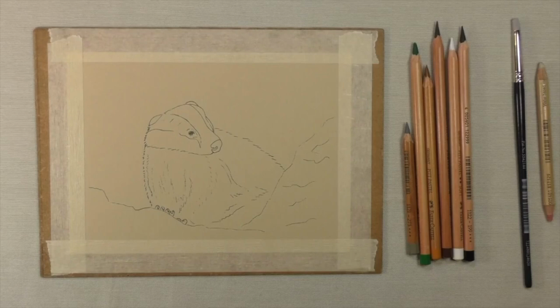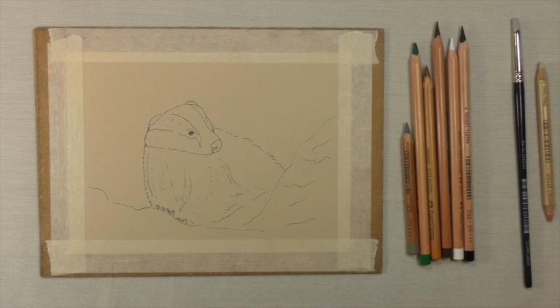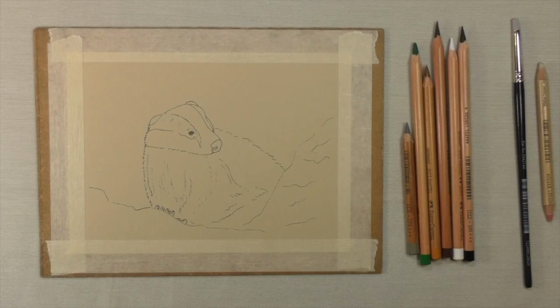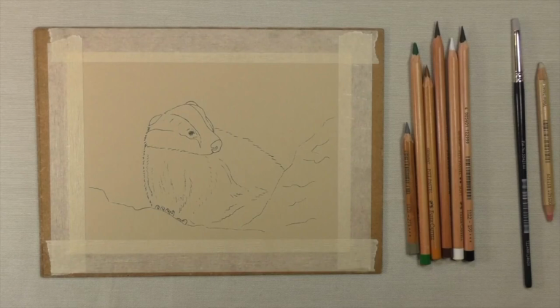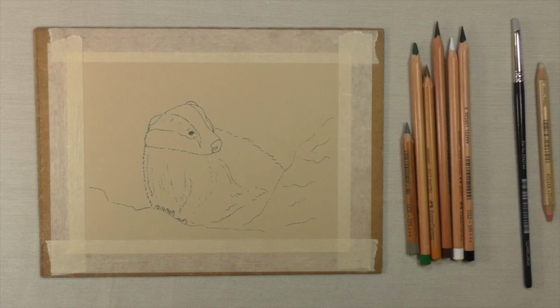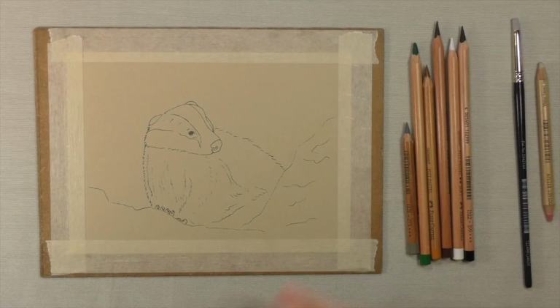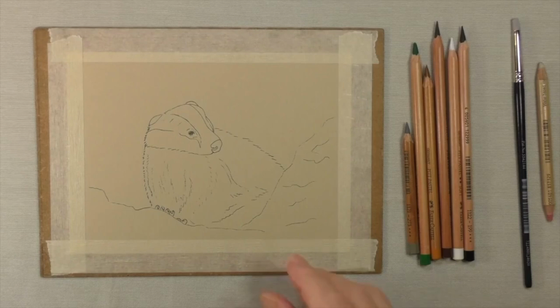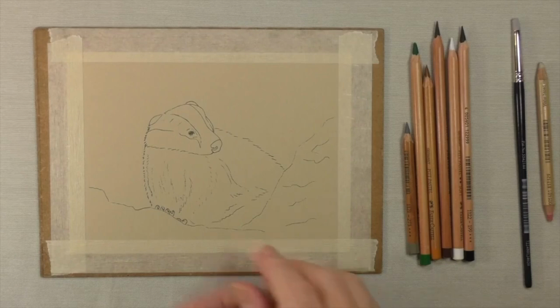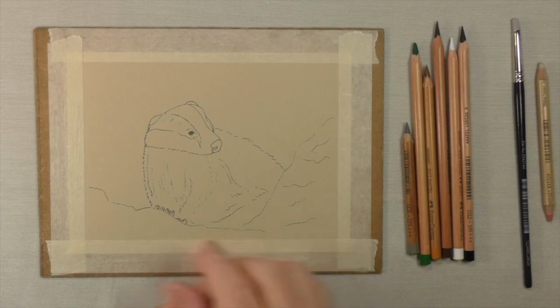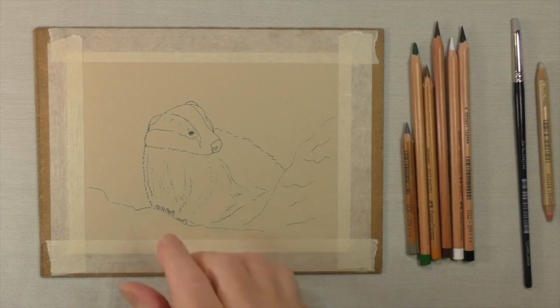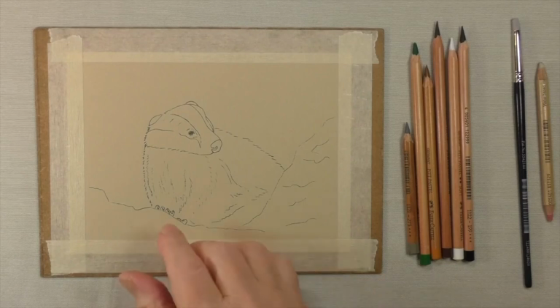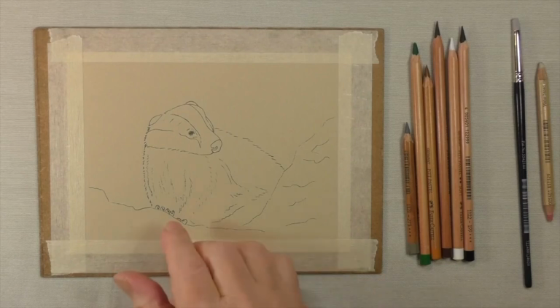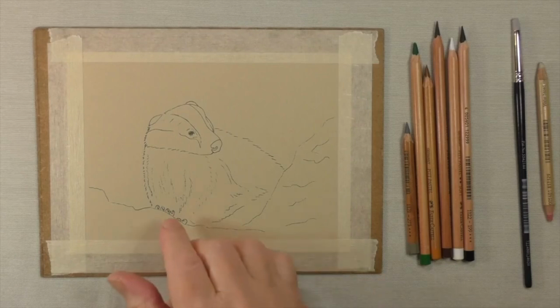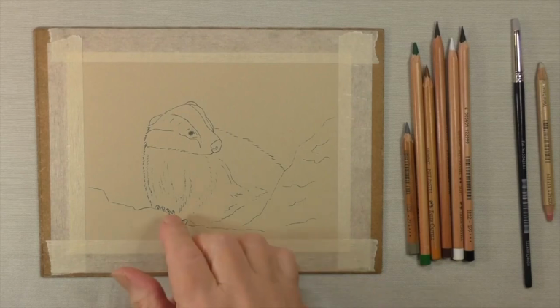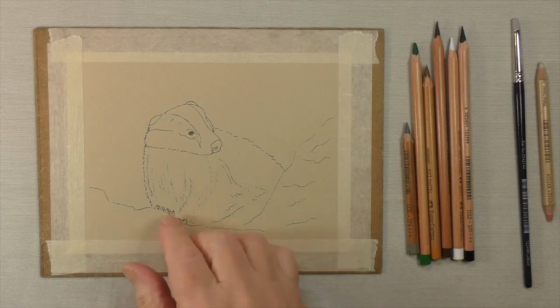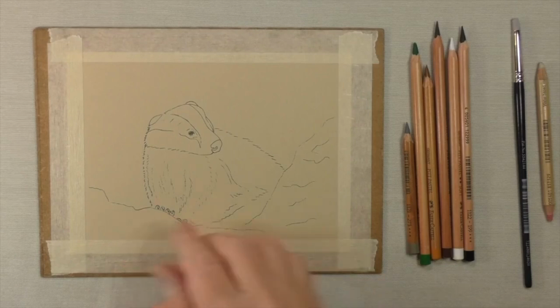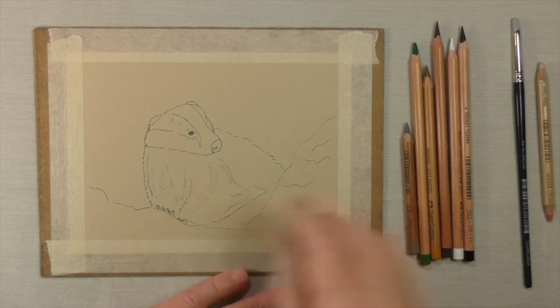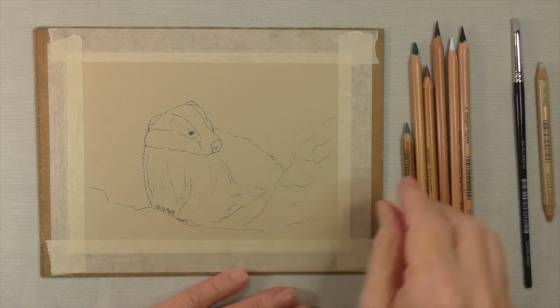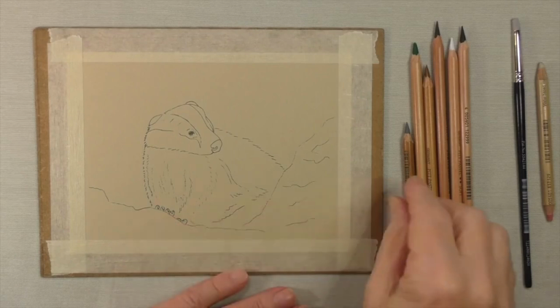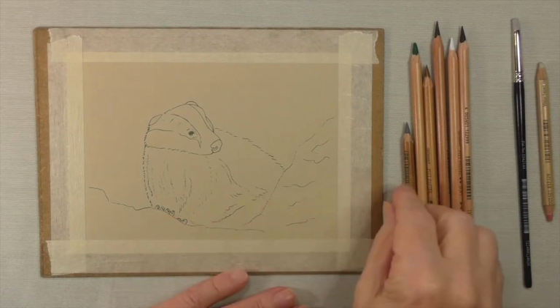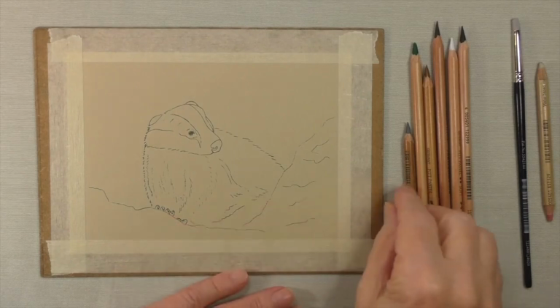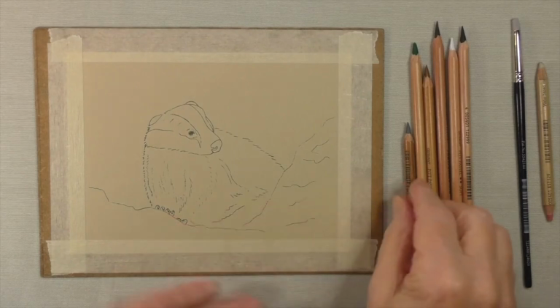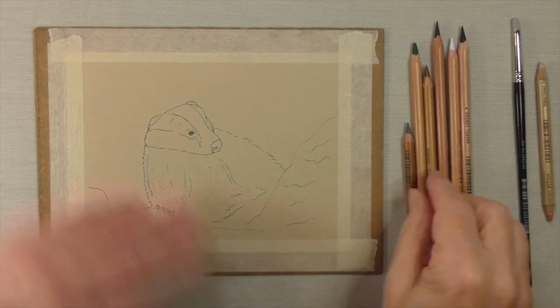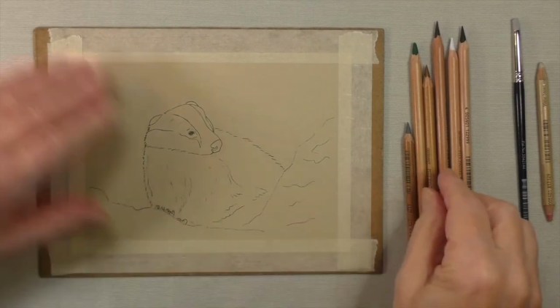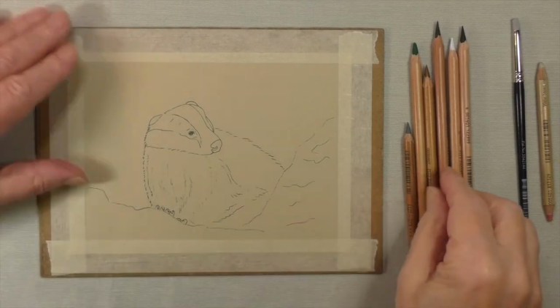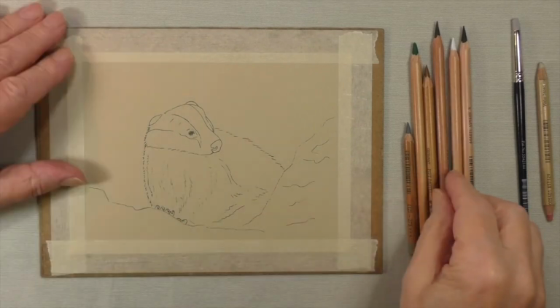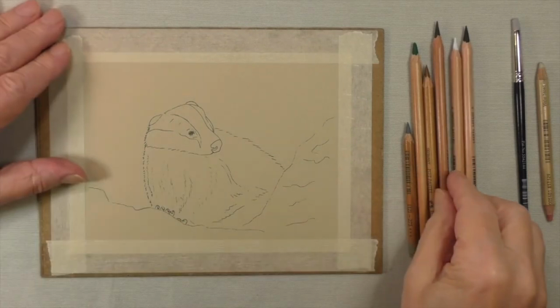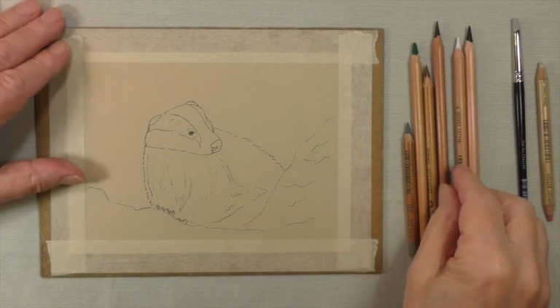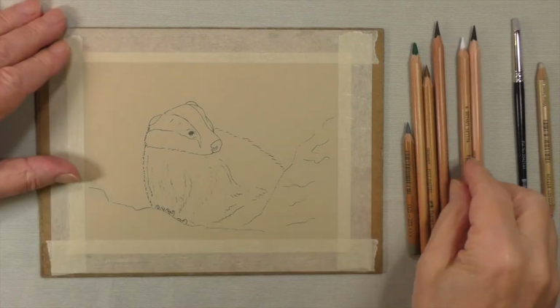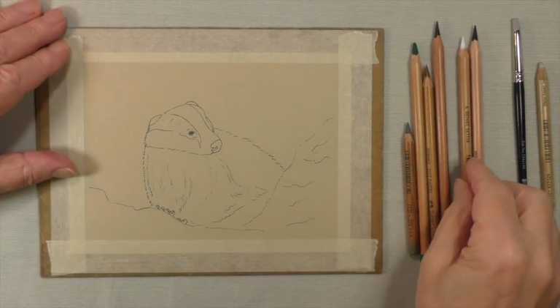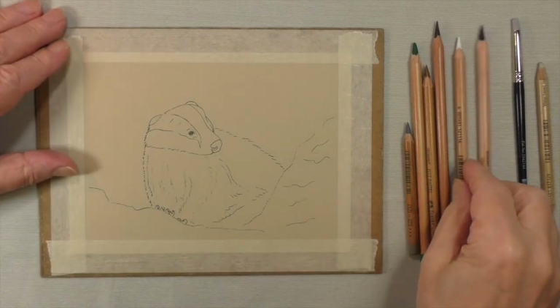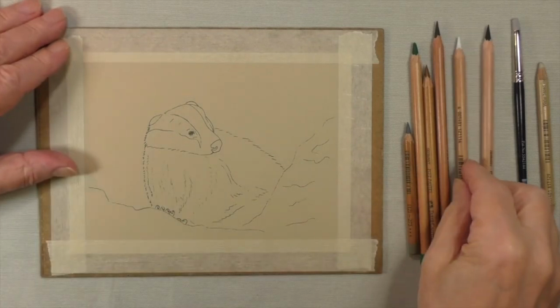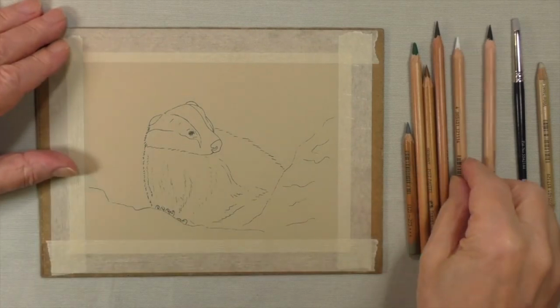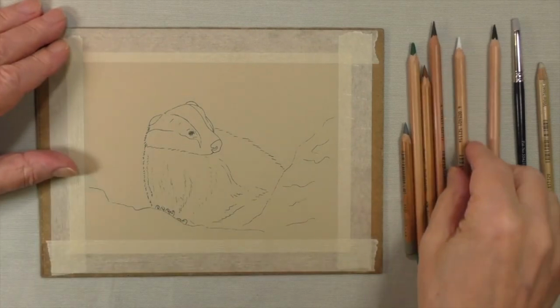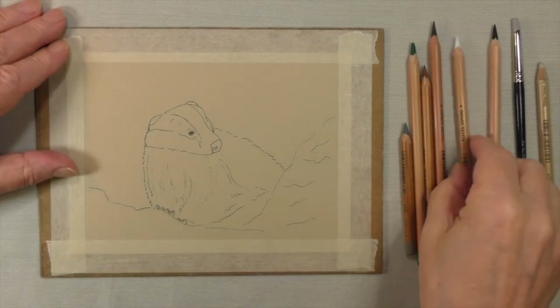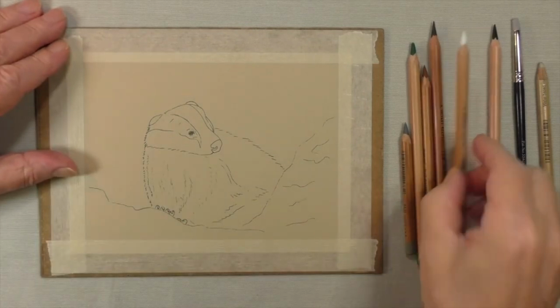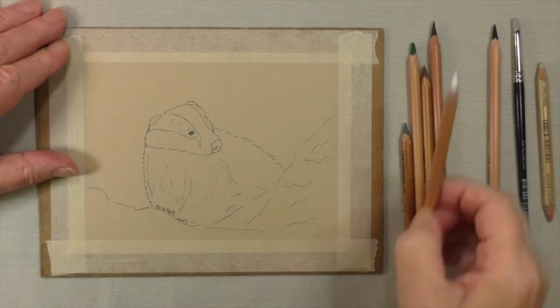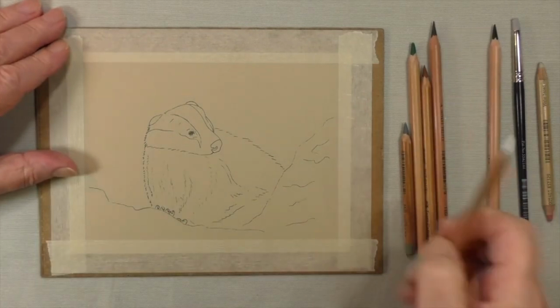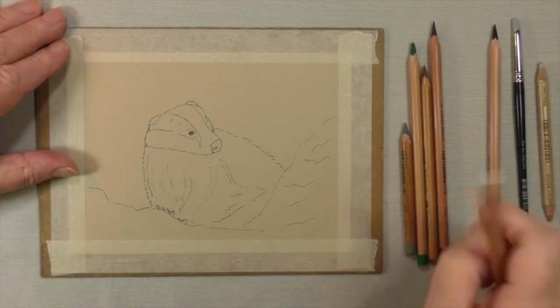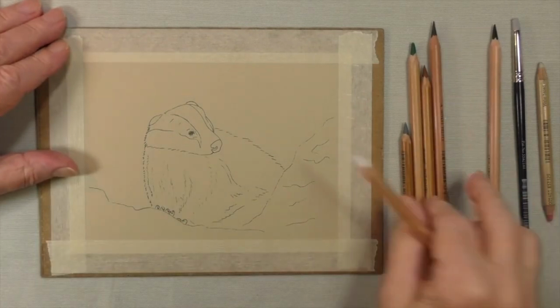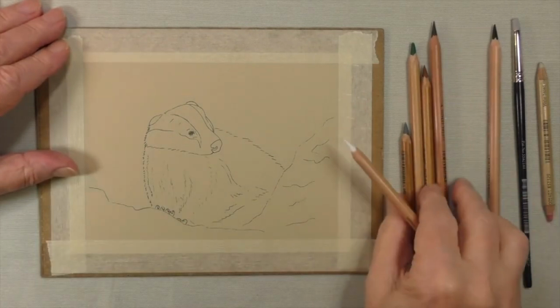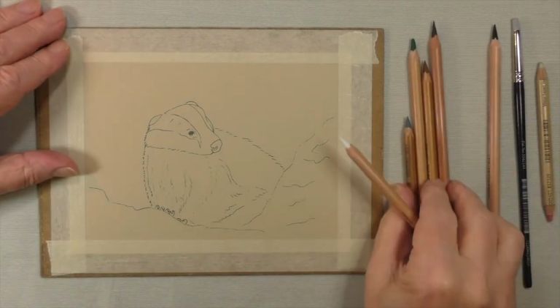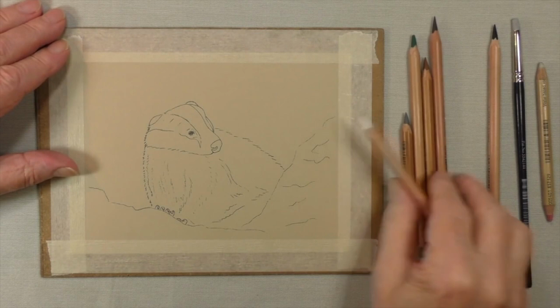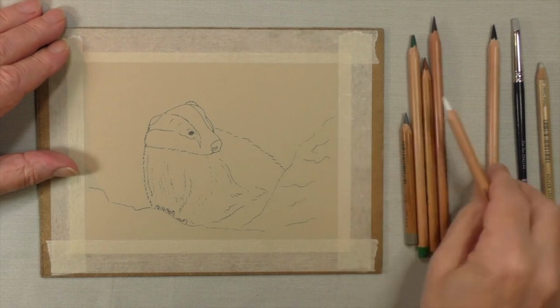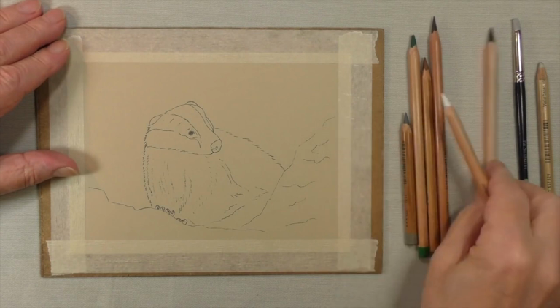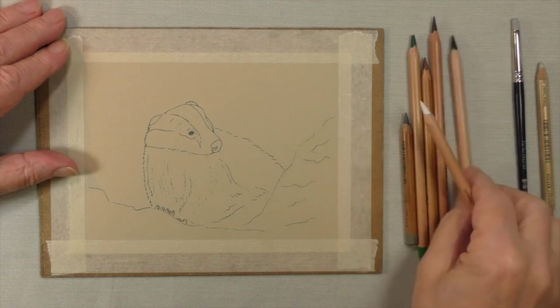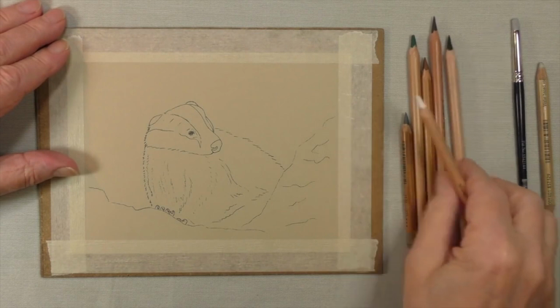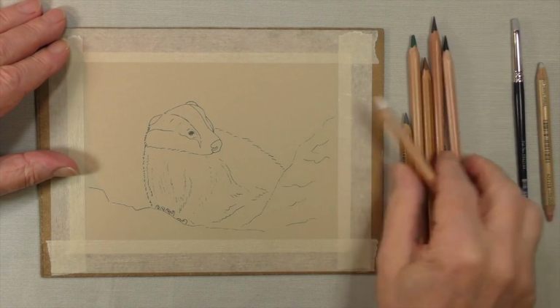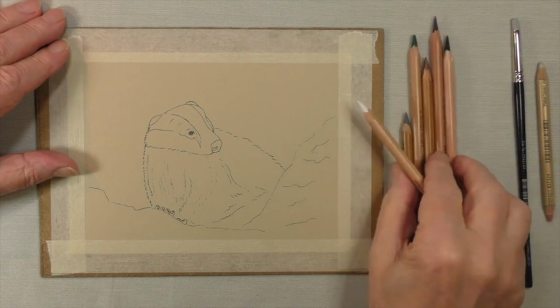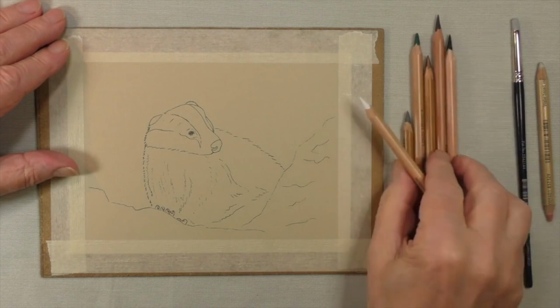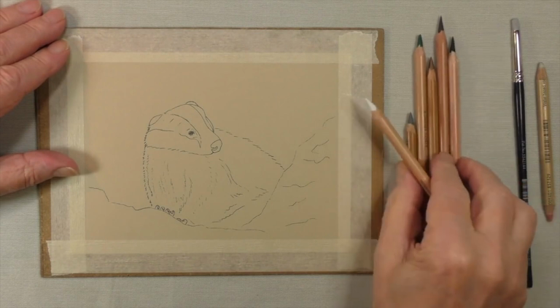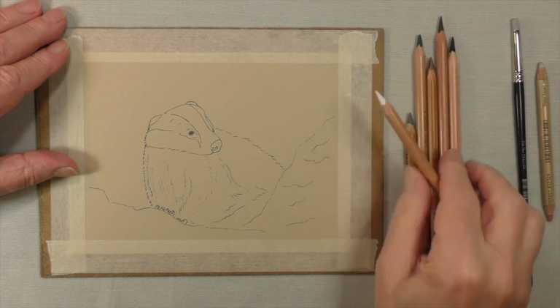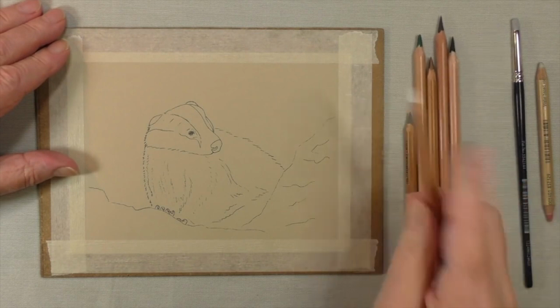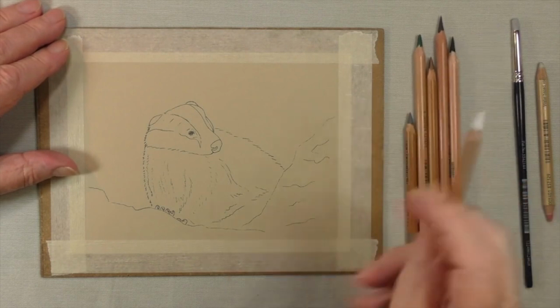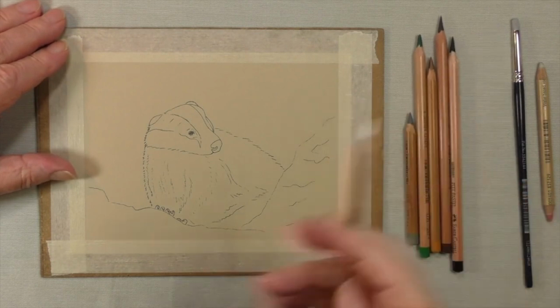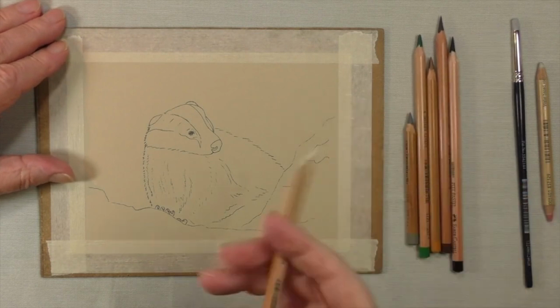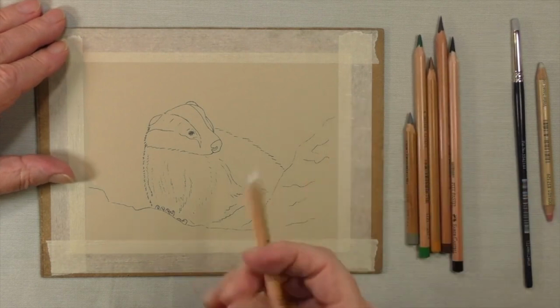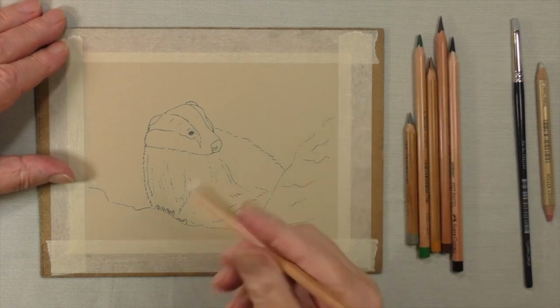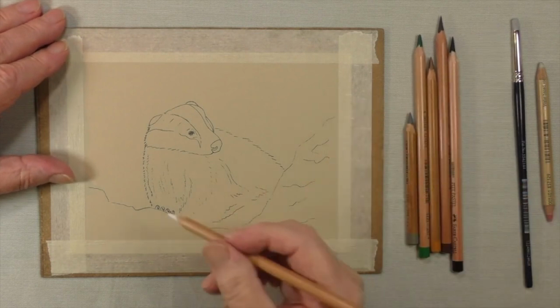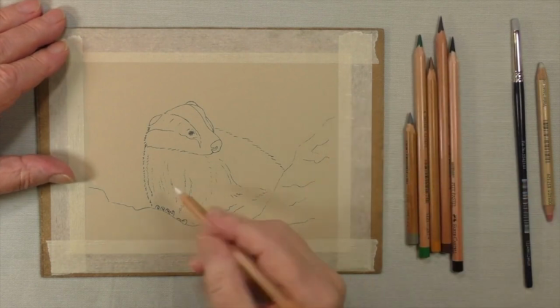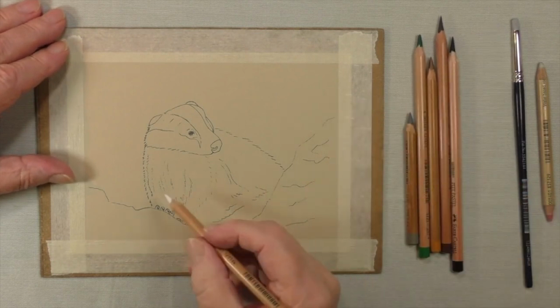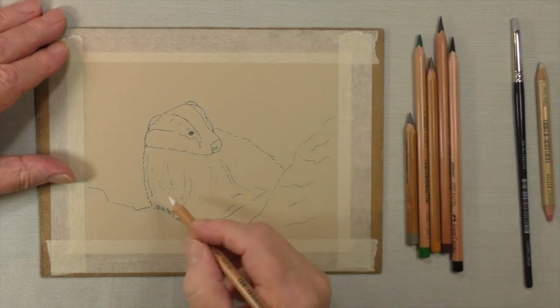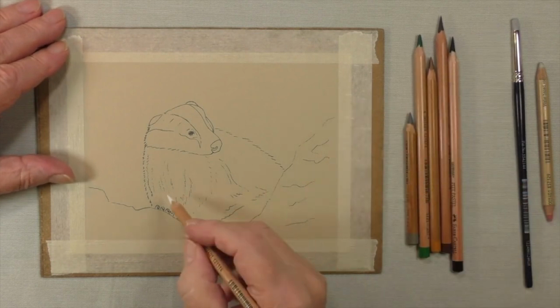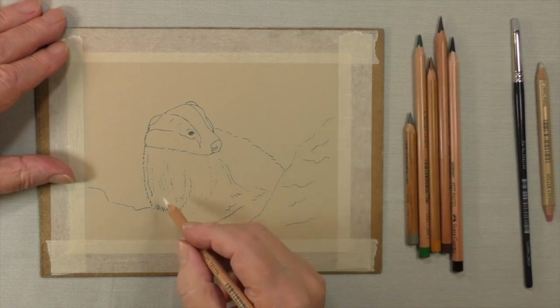This lovely badger picture is one of our starter packs. I'm going to show you how to produce it.